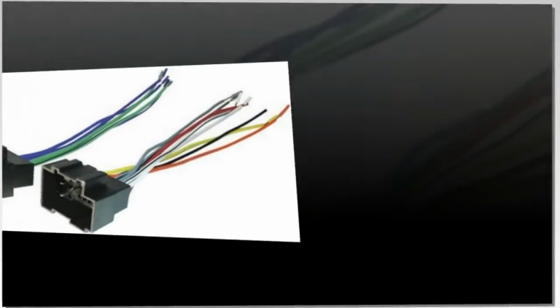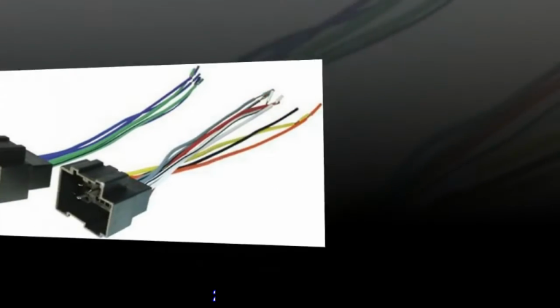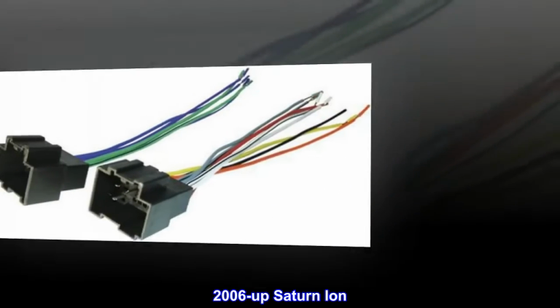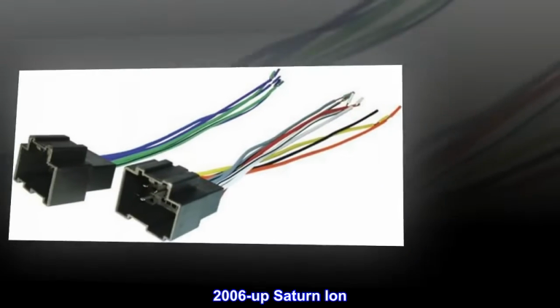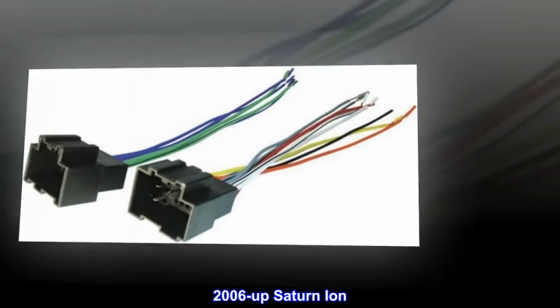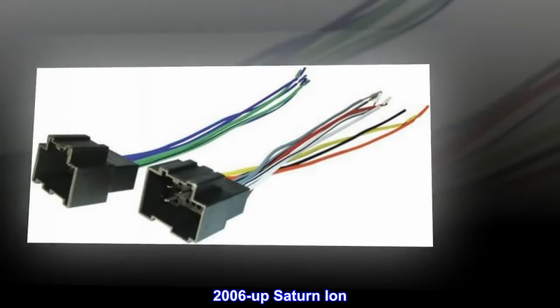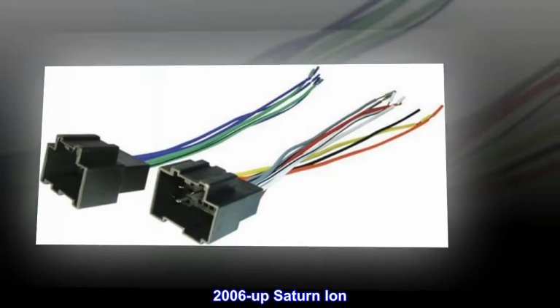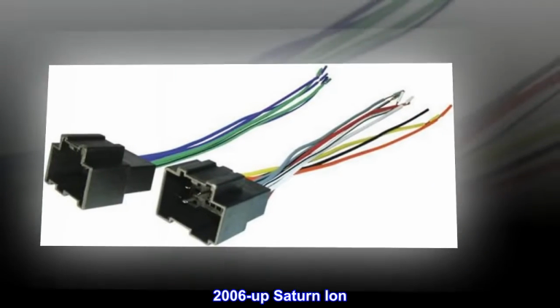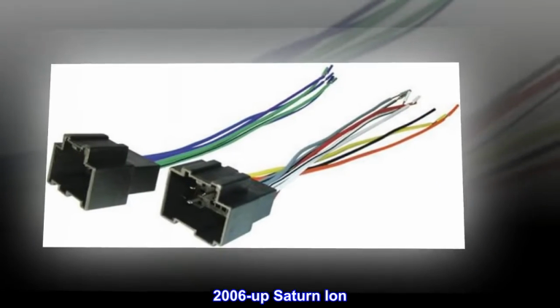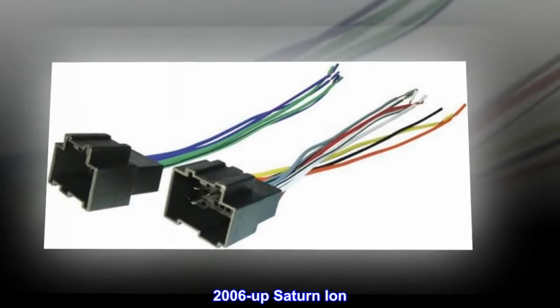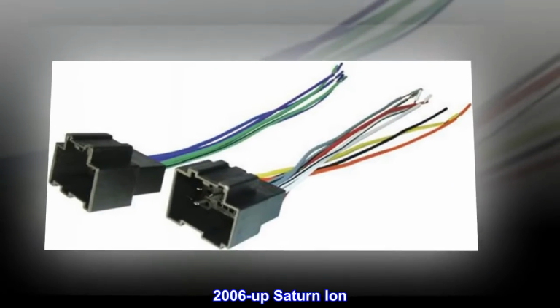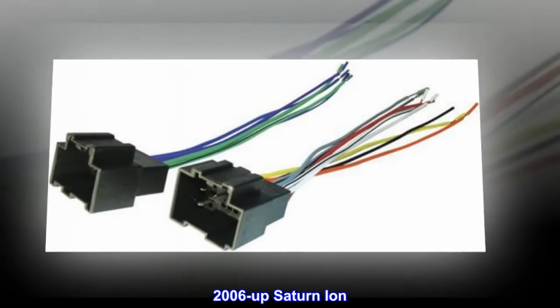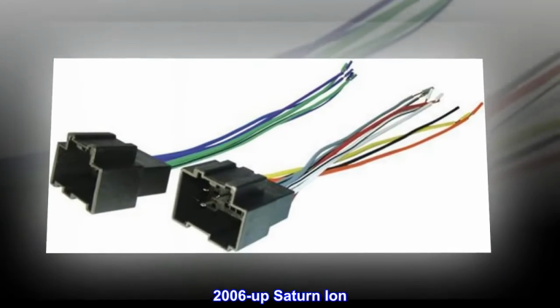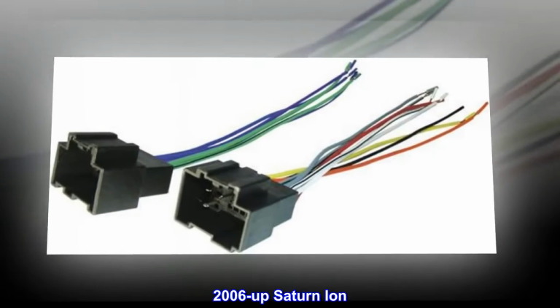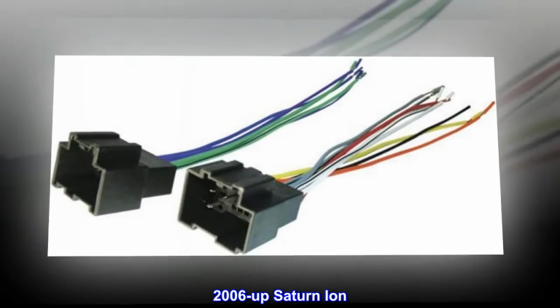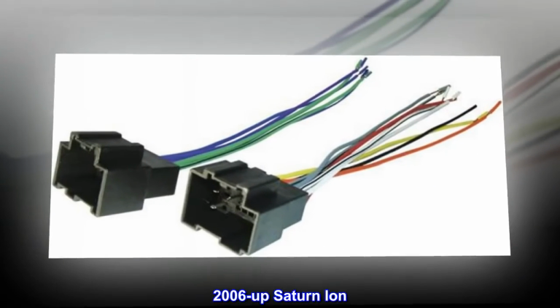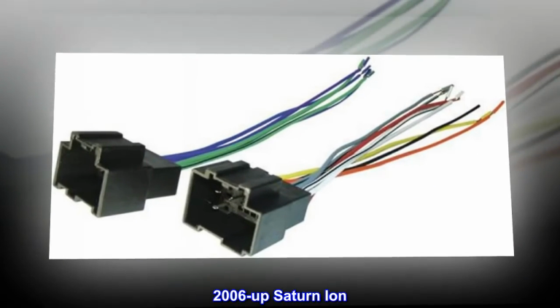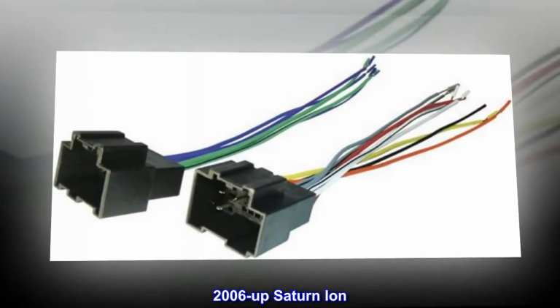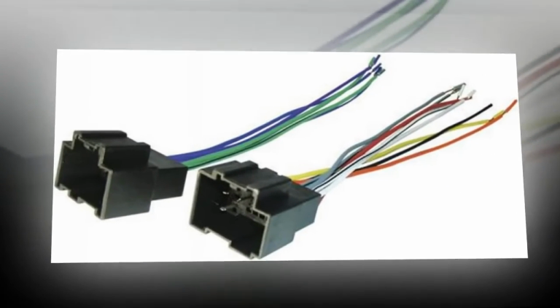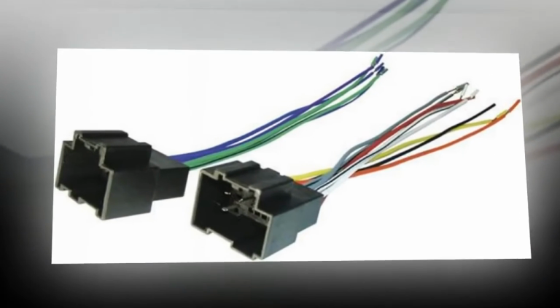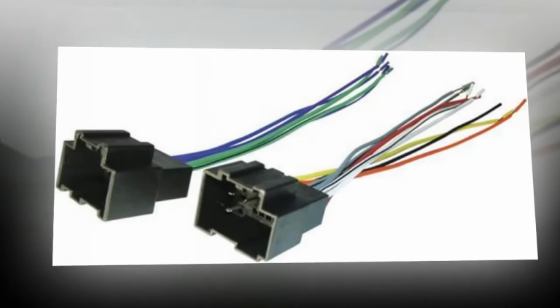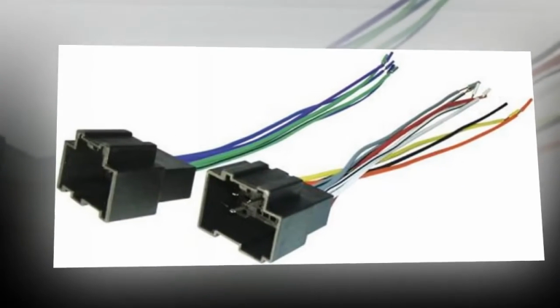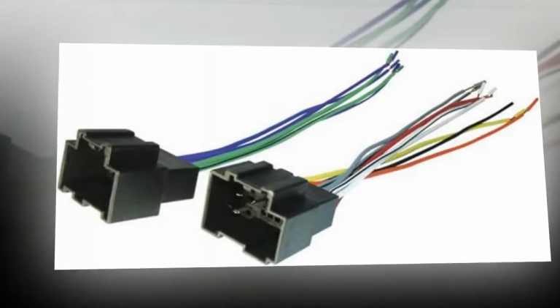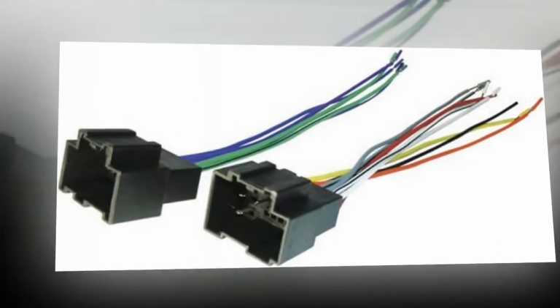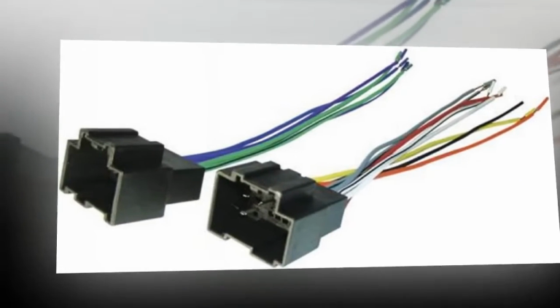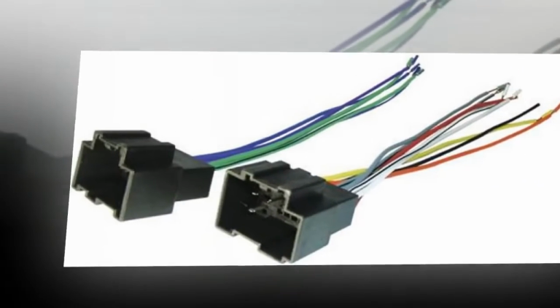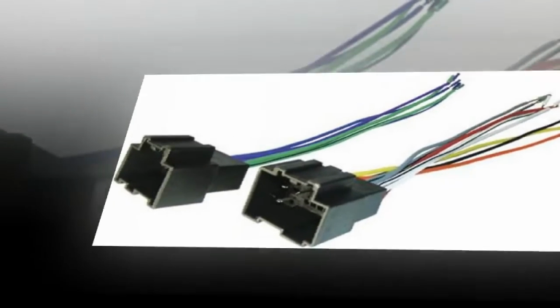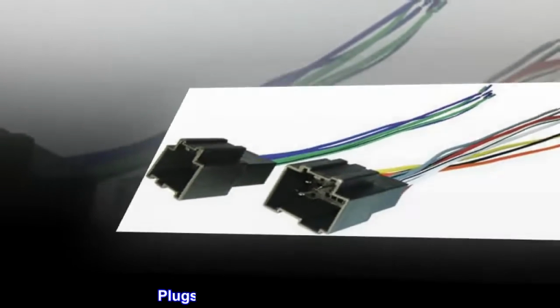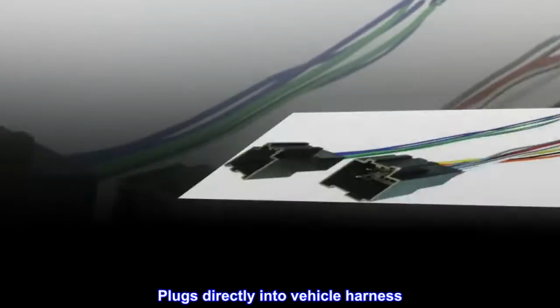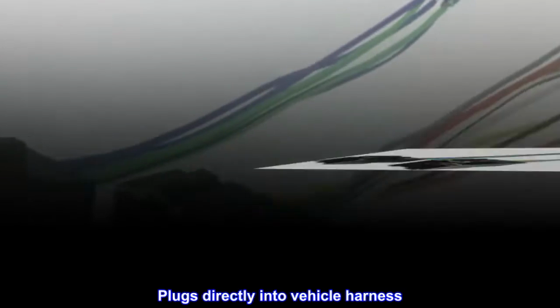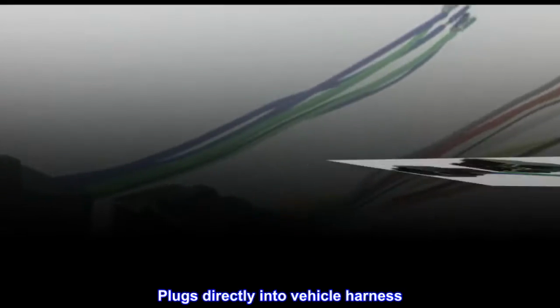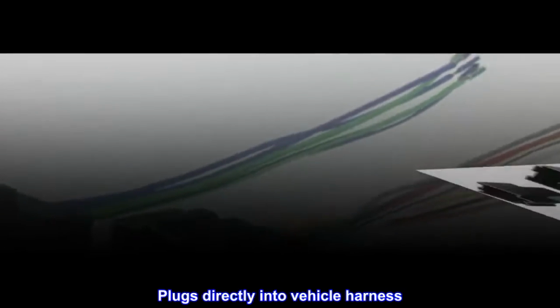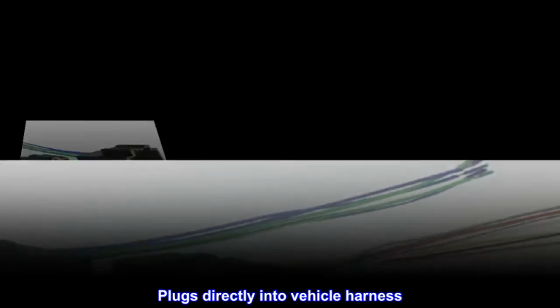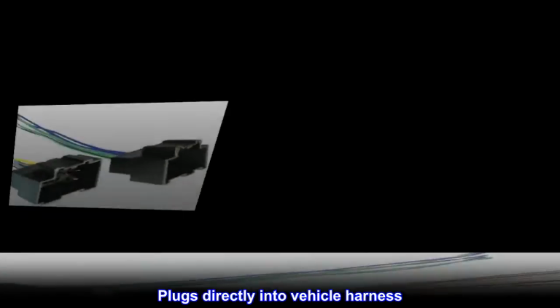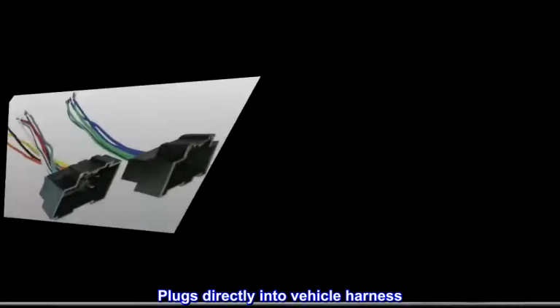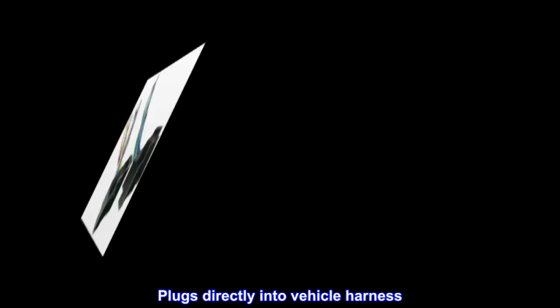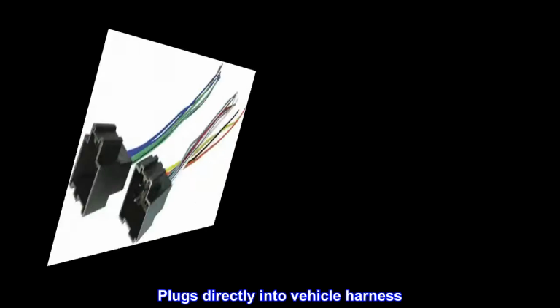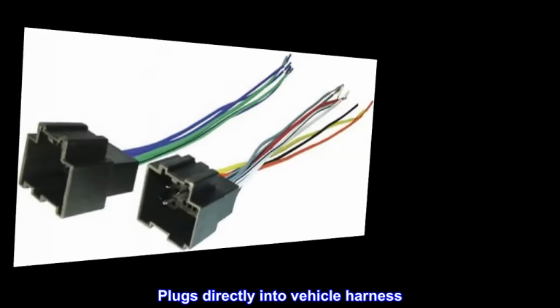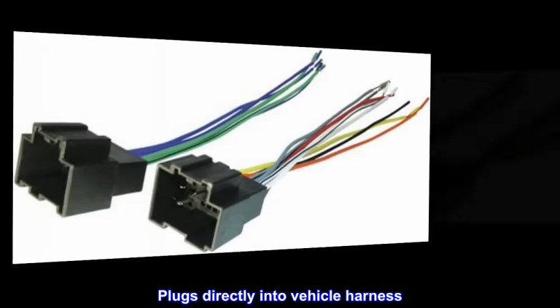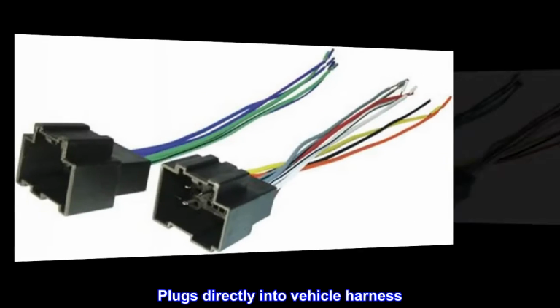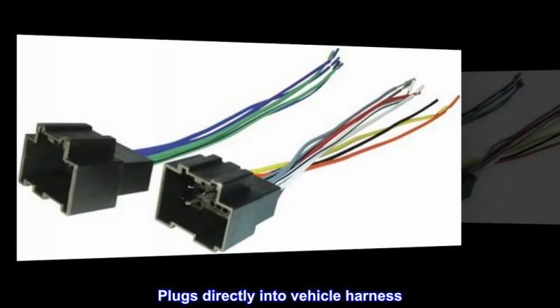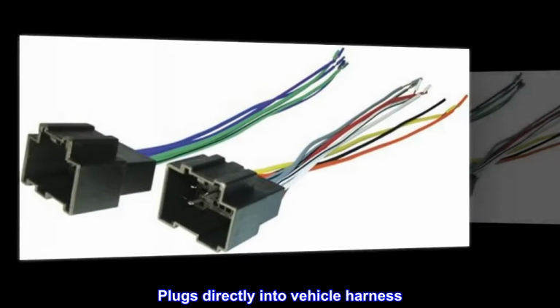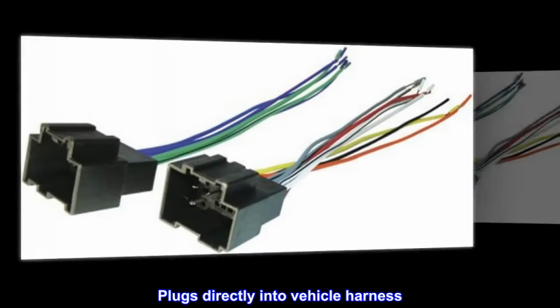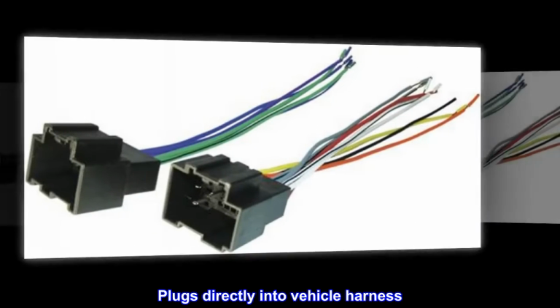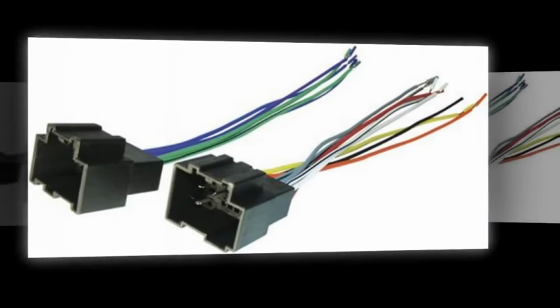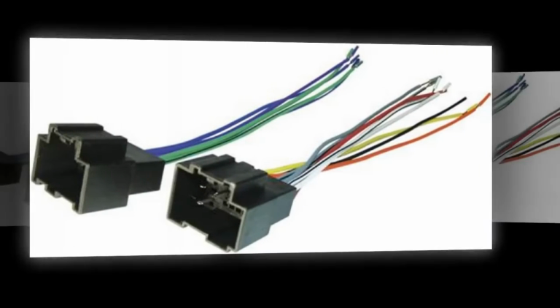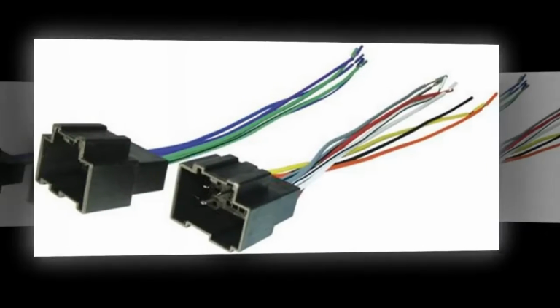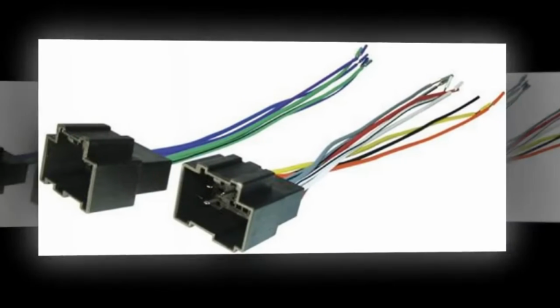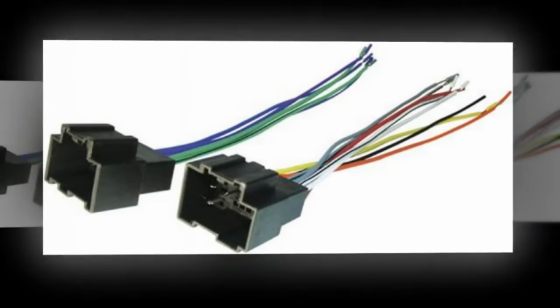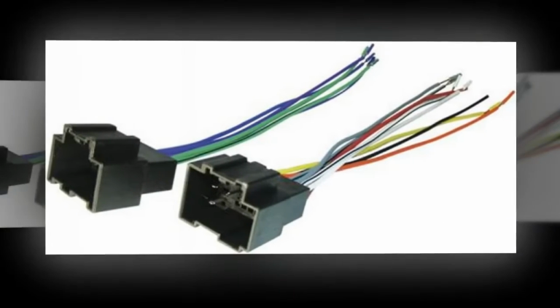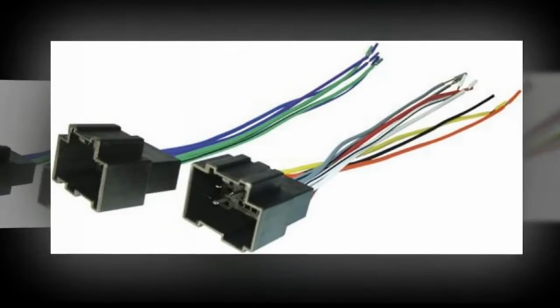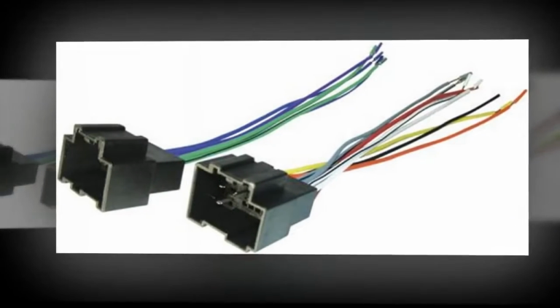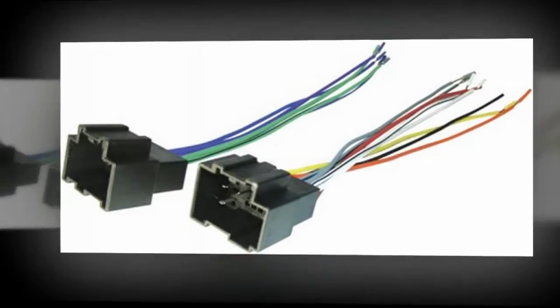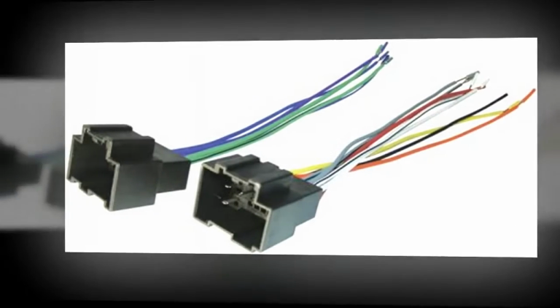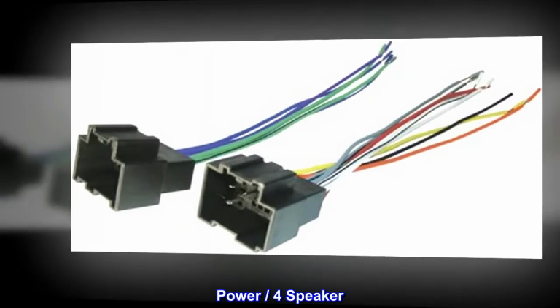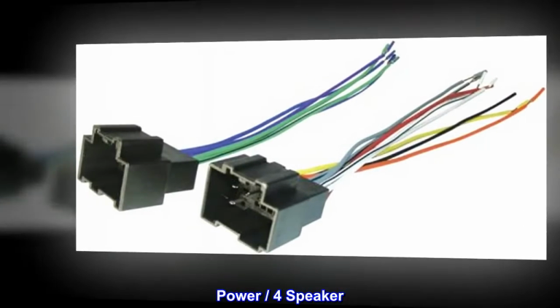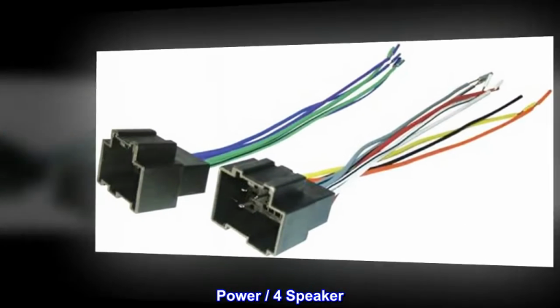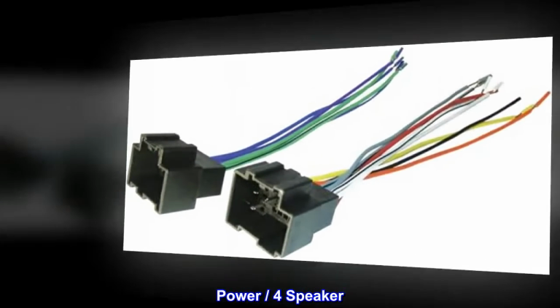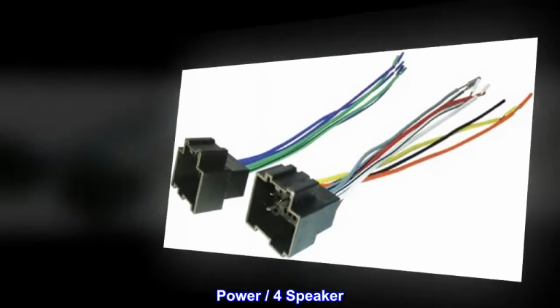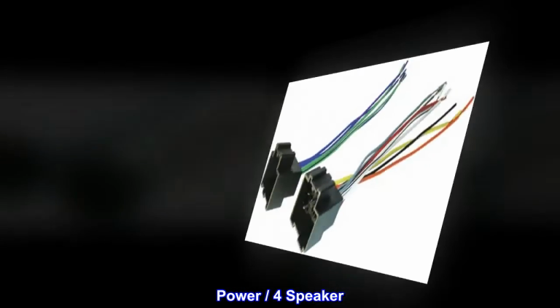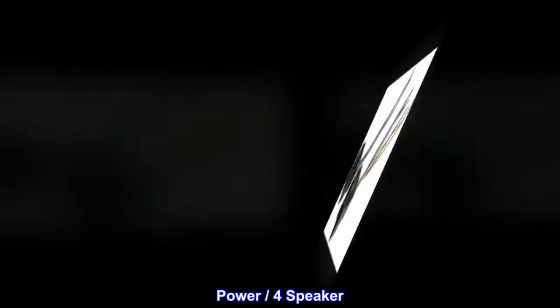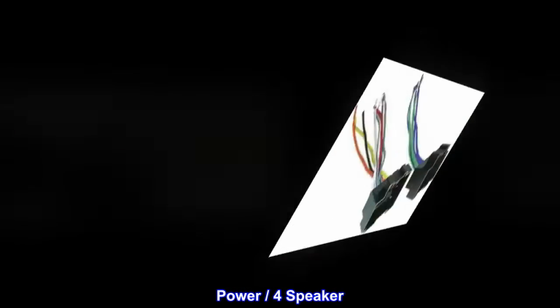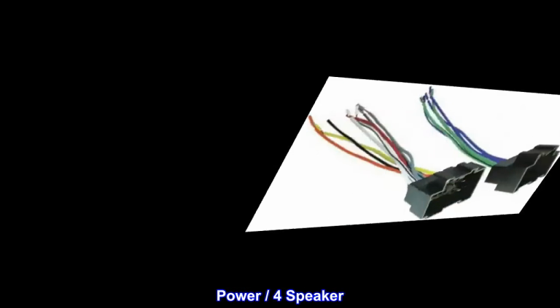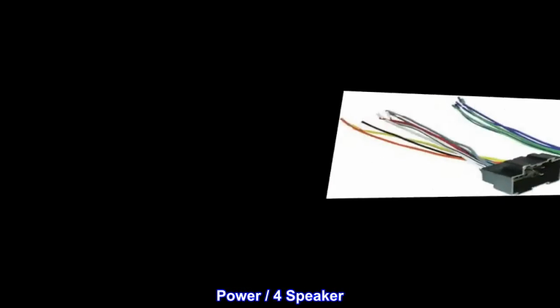2006 and up Saturn Ion. Plugs directly into vehicle harness. Power, 4-Speaker.